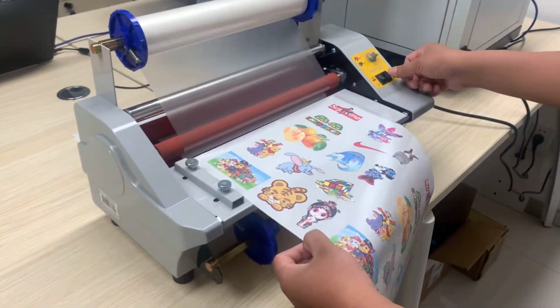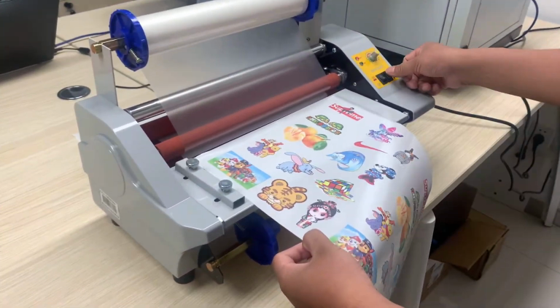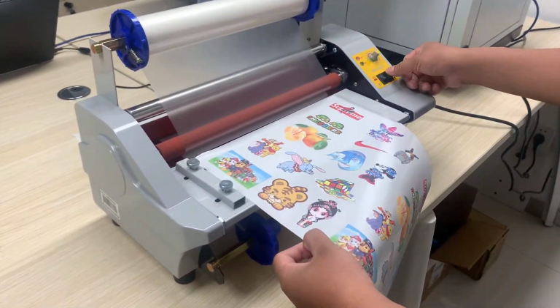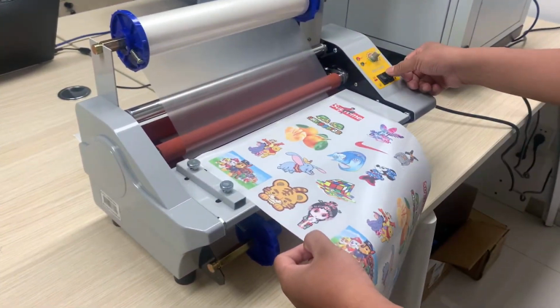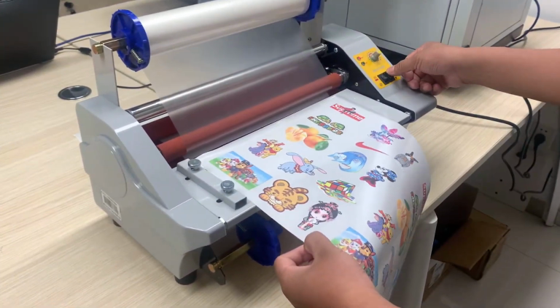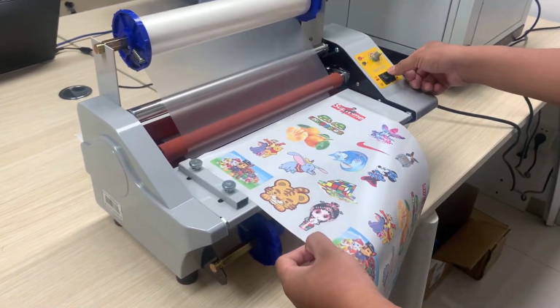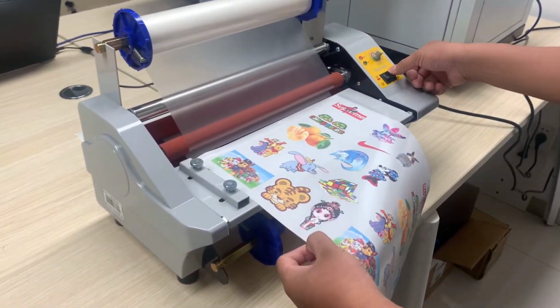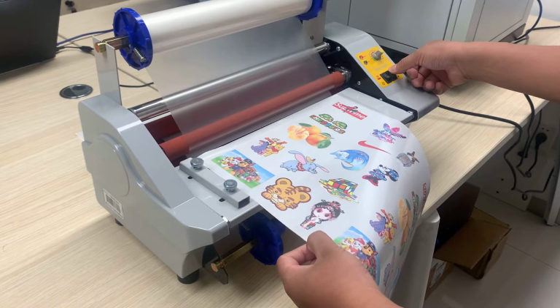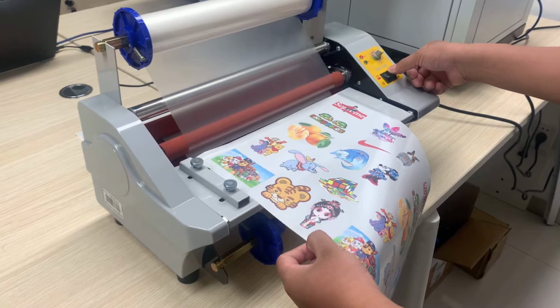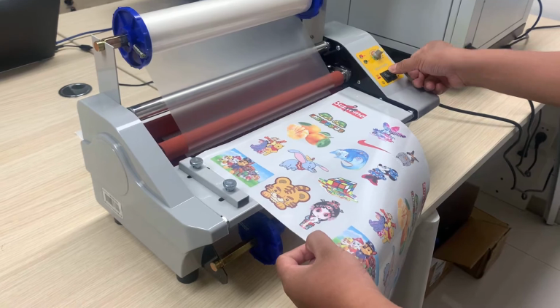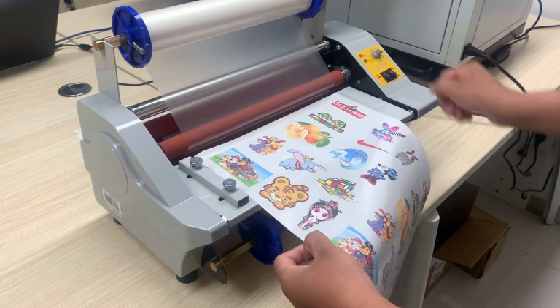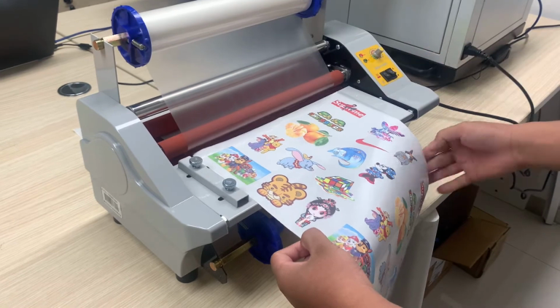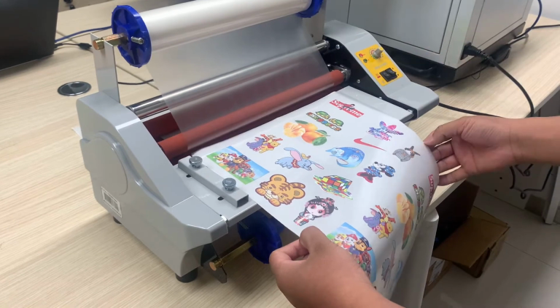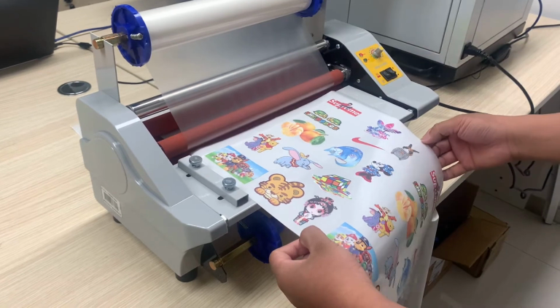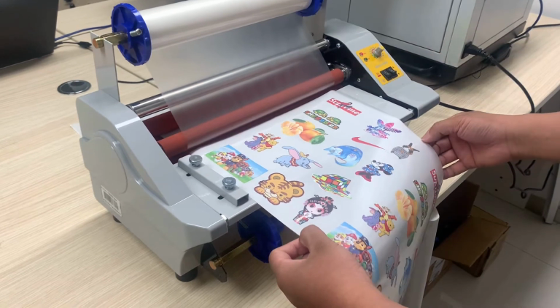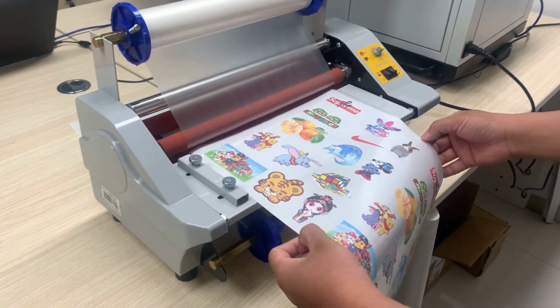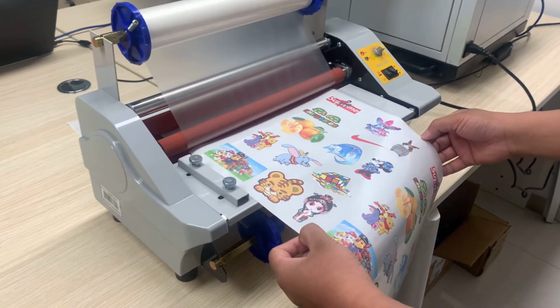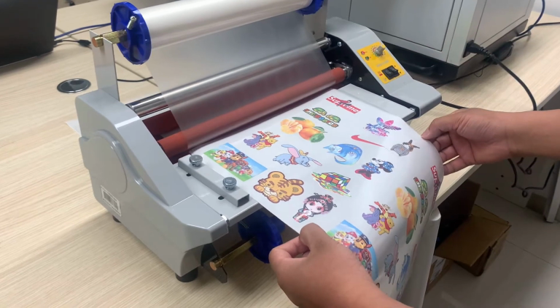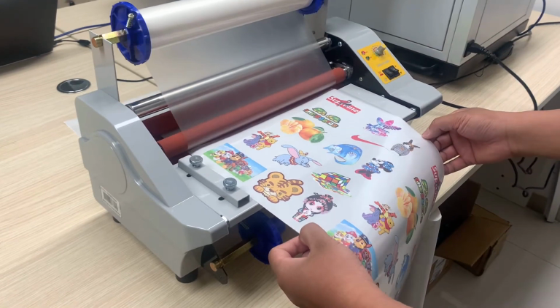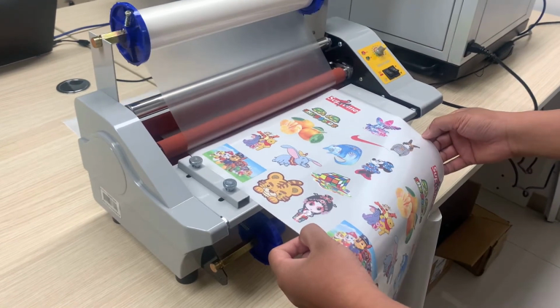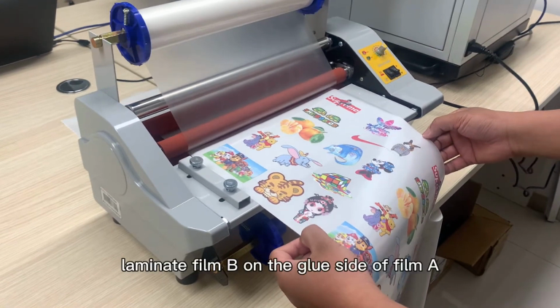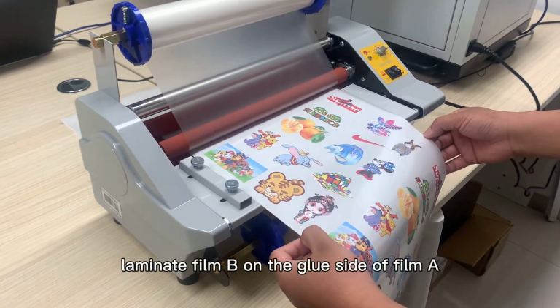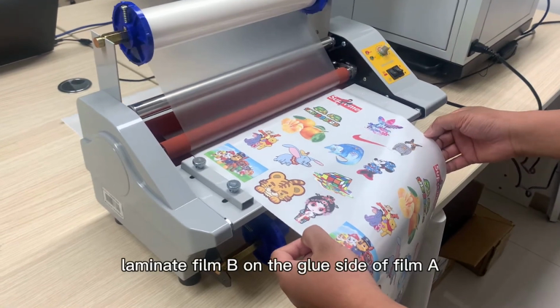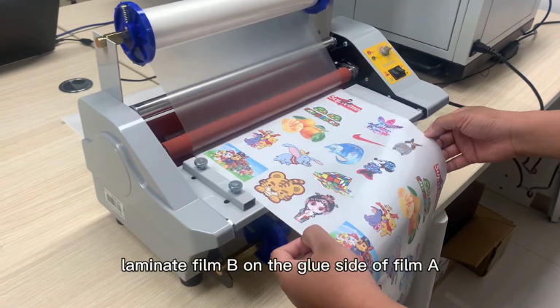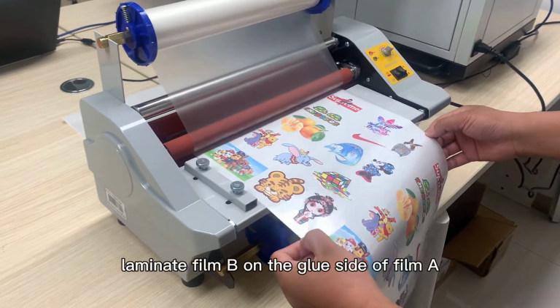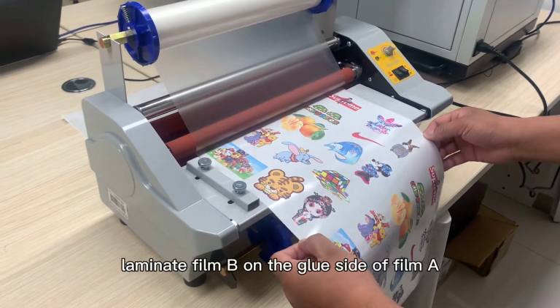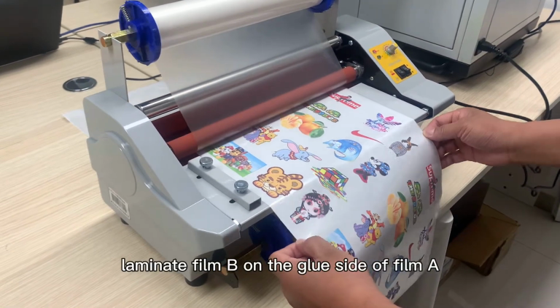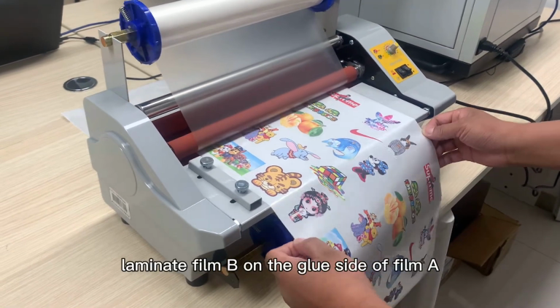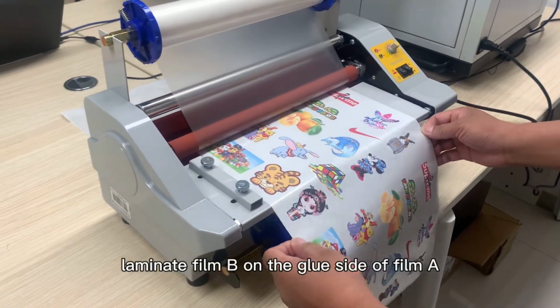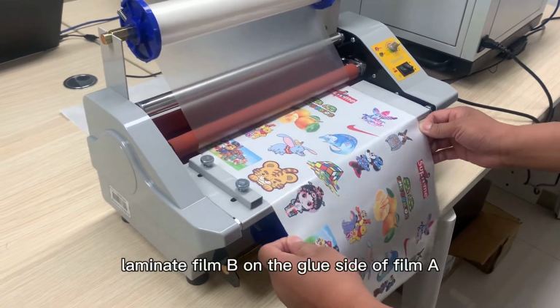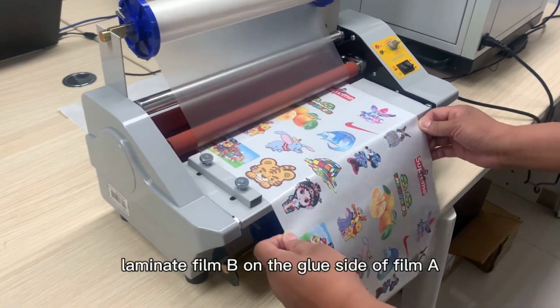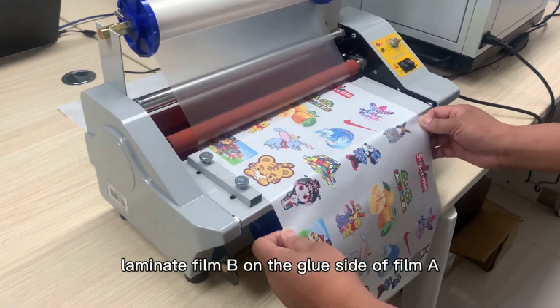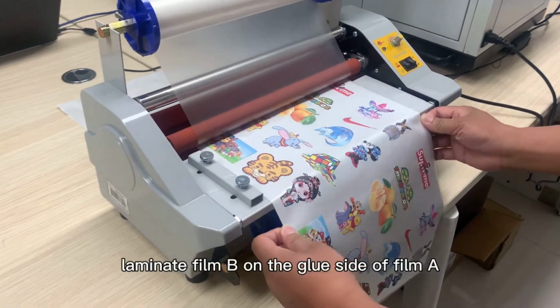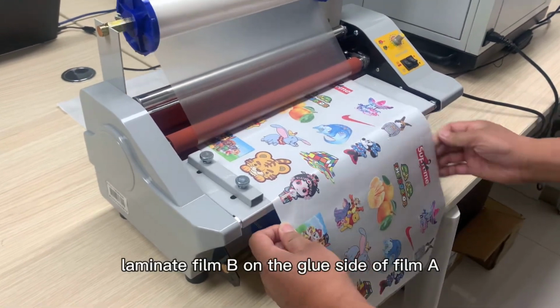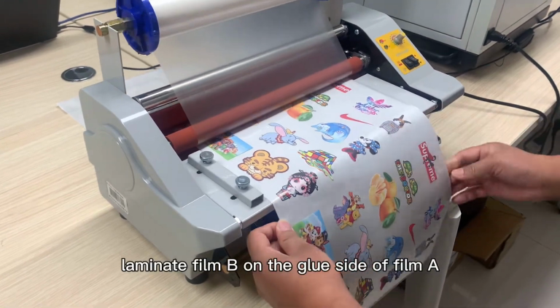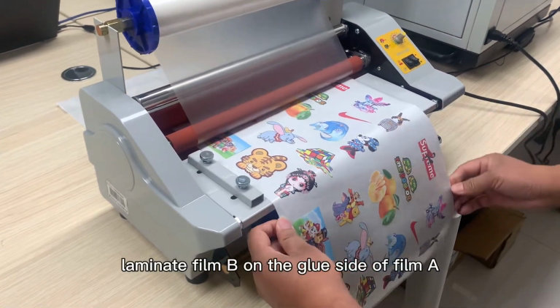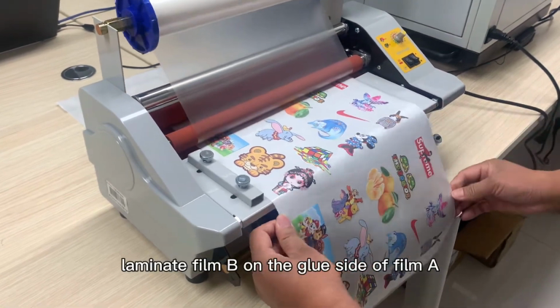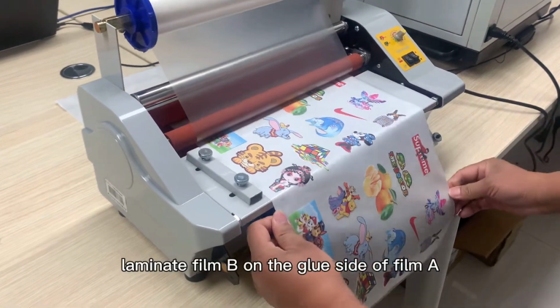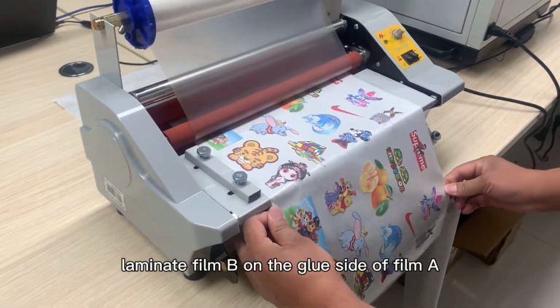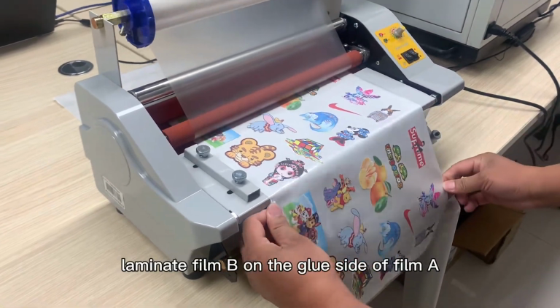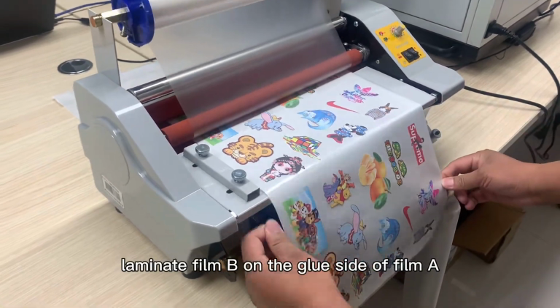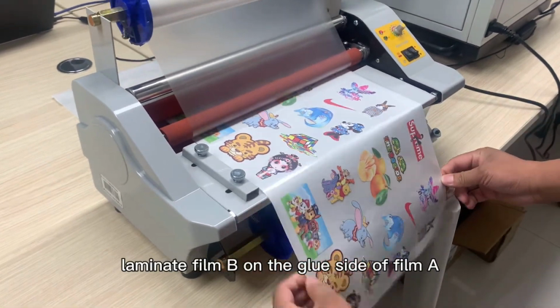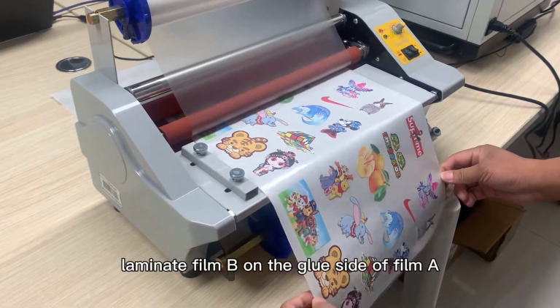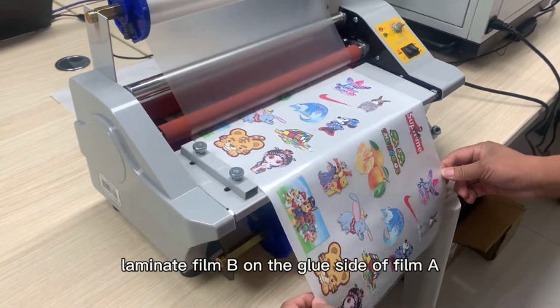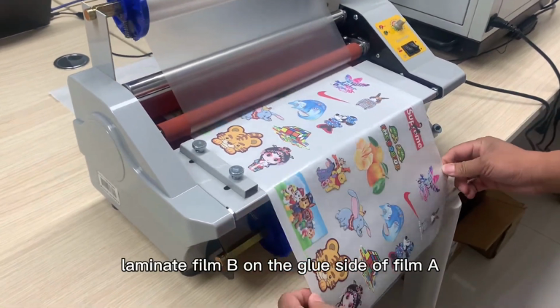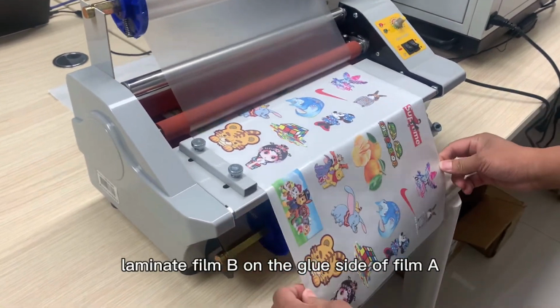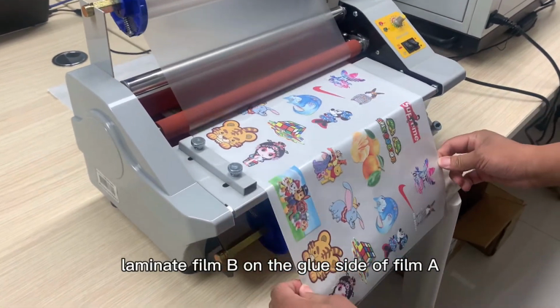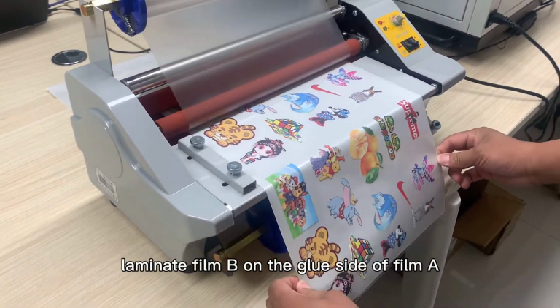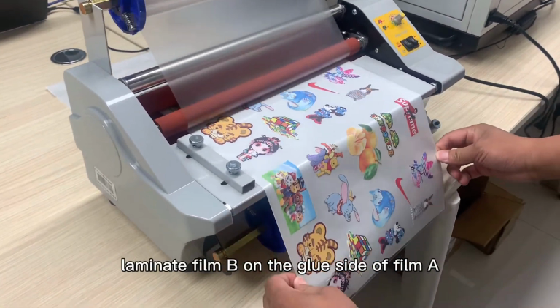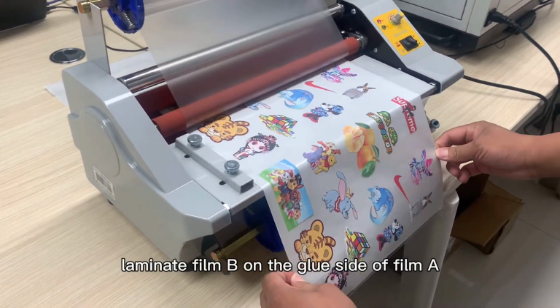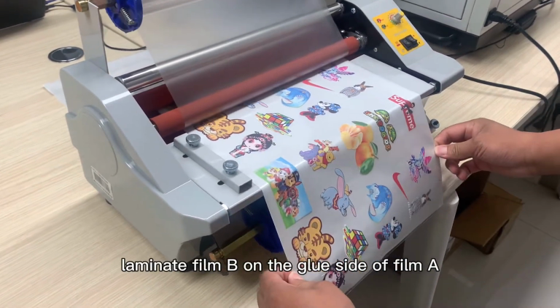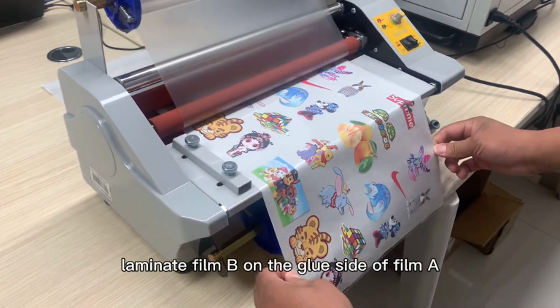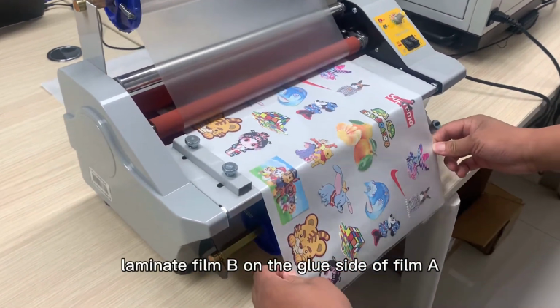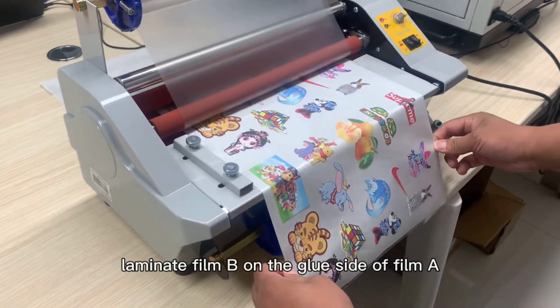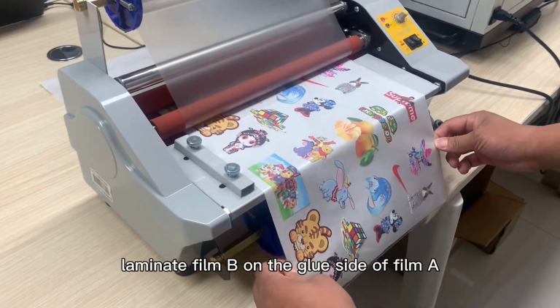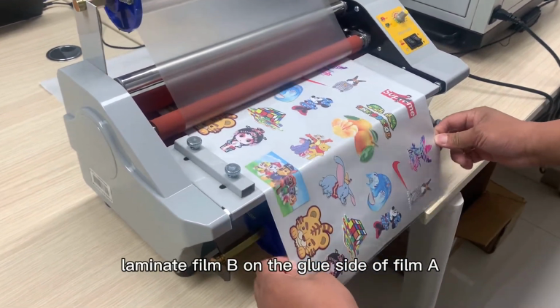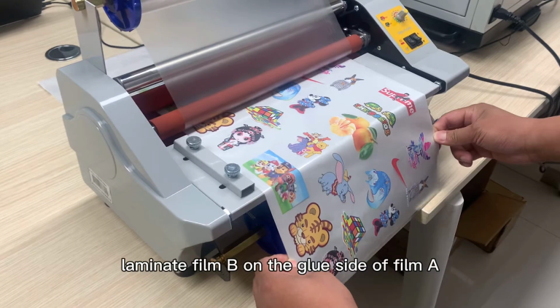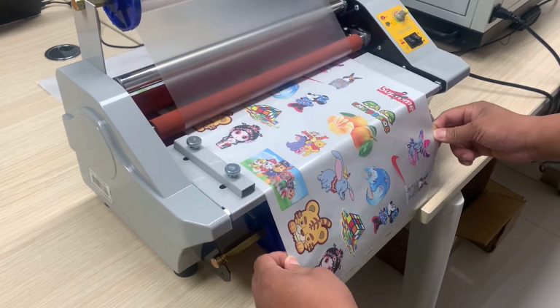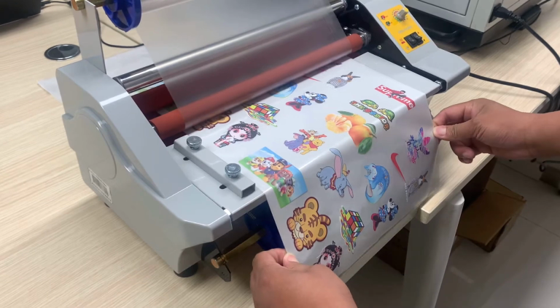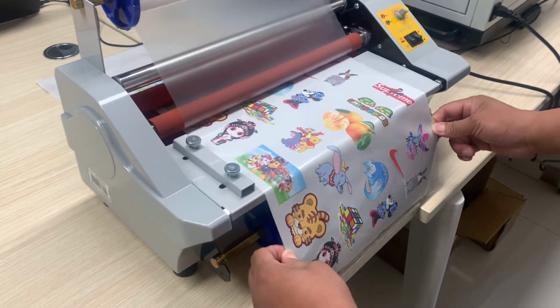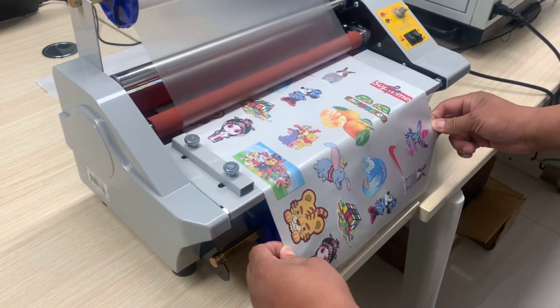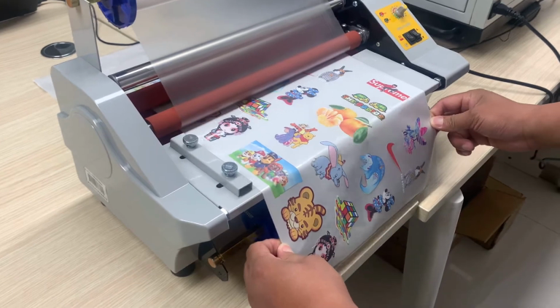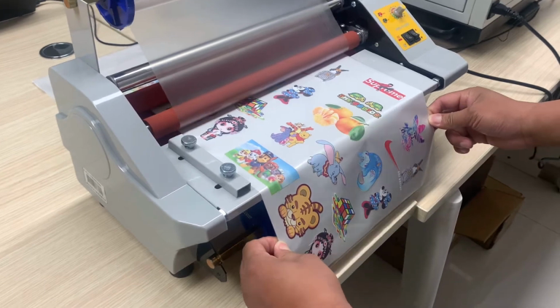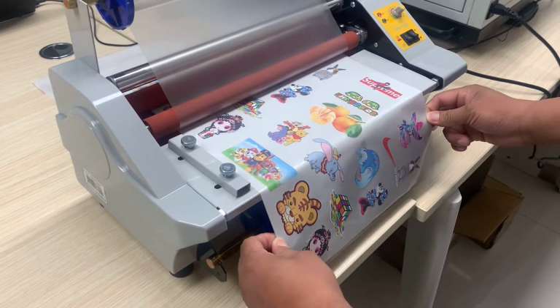Step 3. Laminate film B on the glue side of film A.